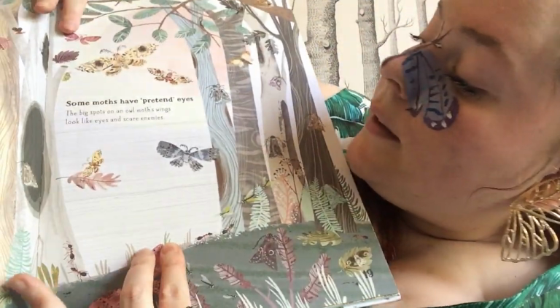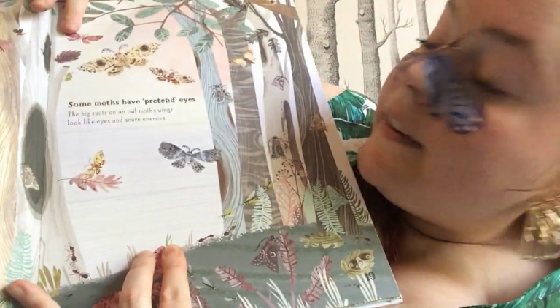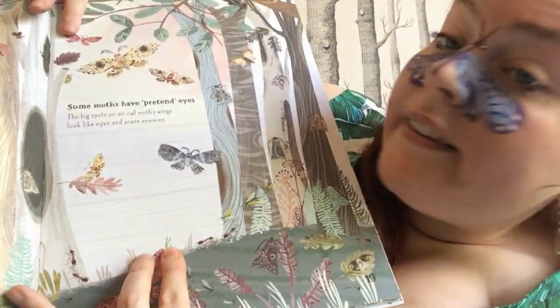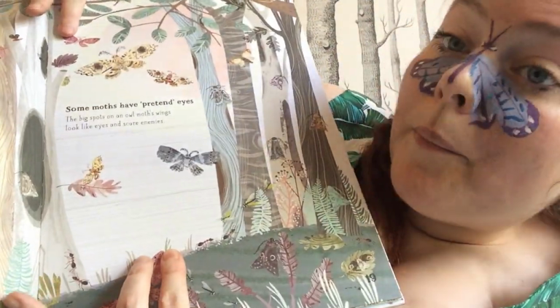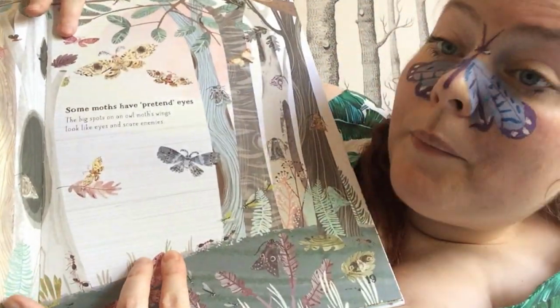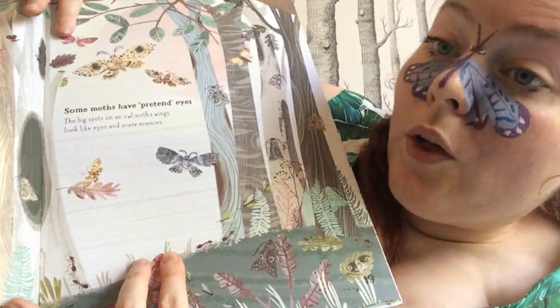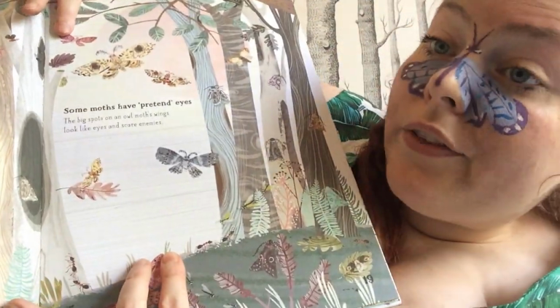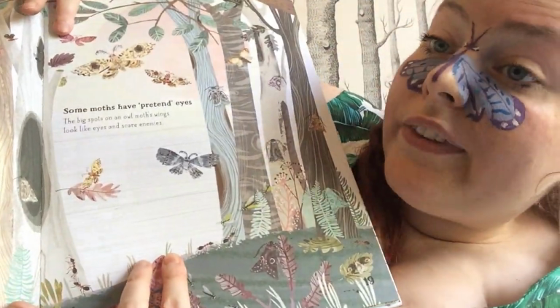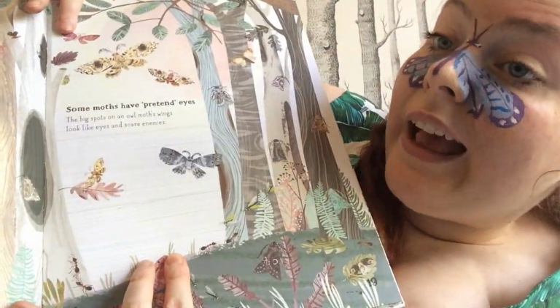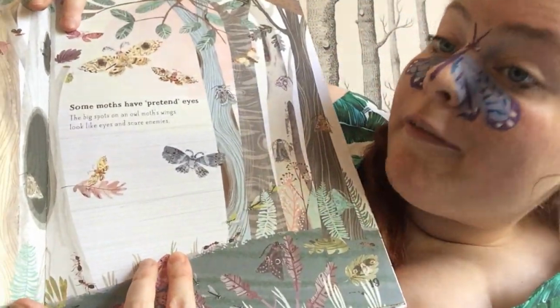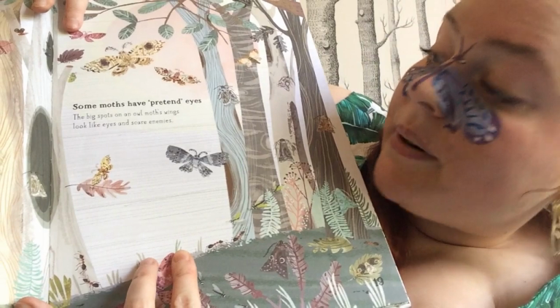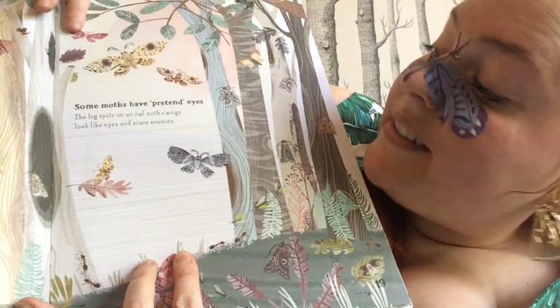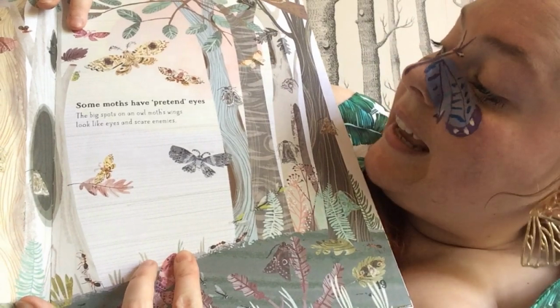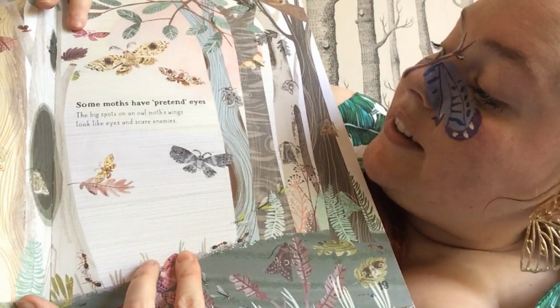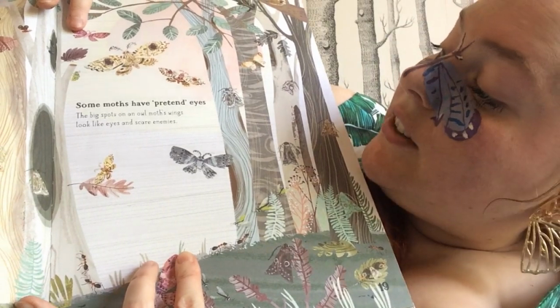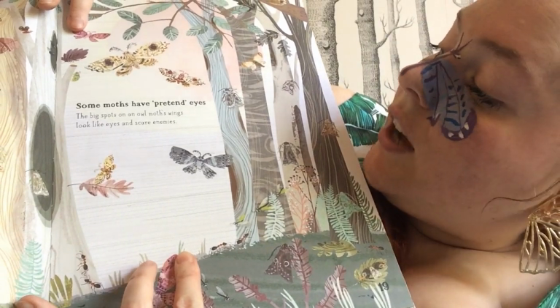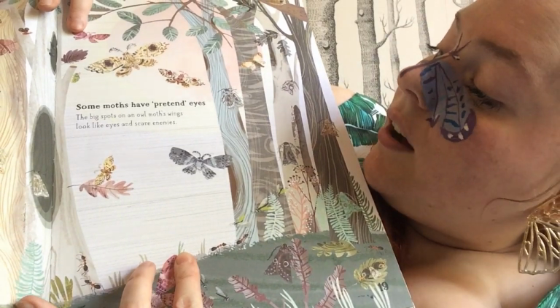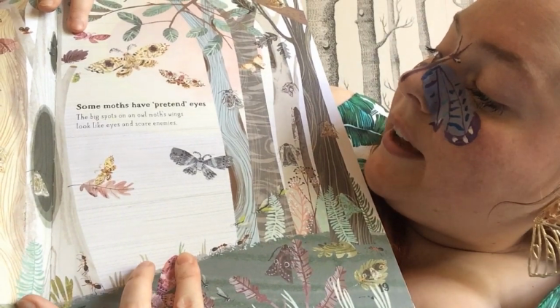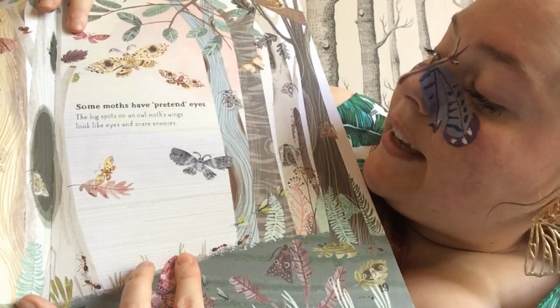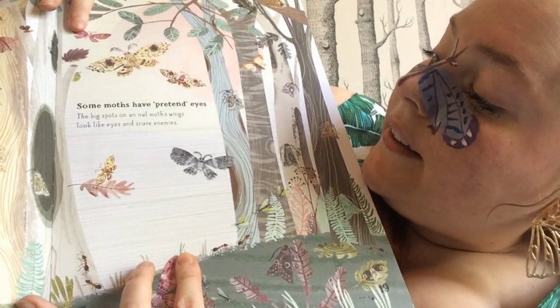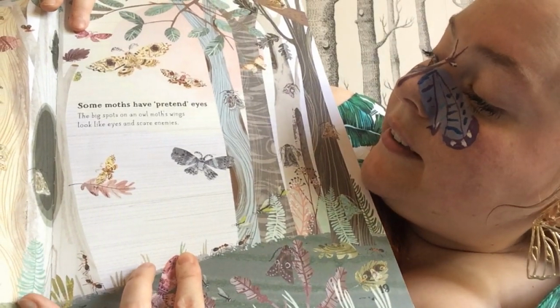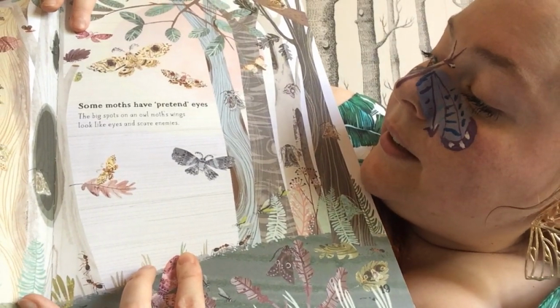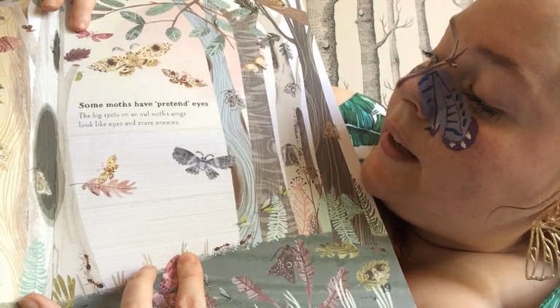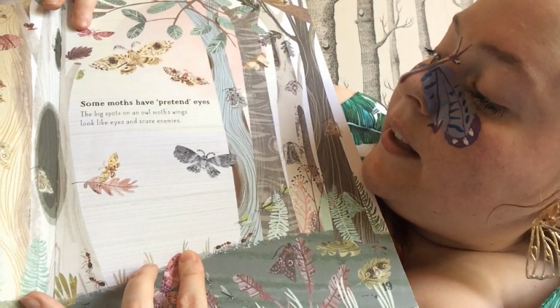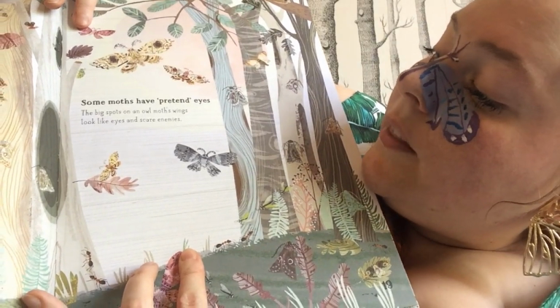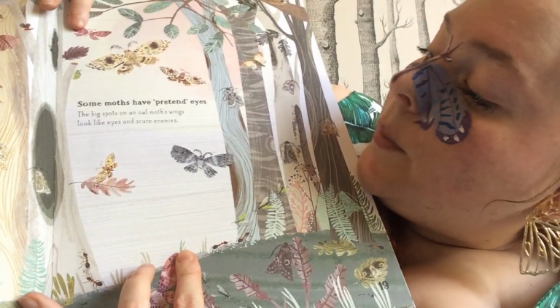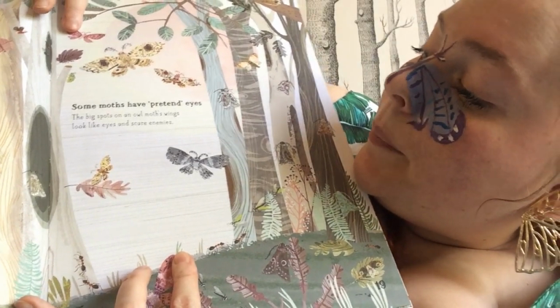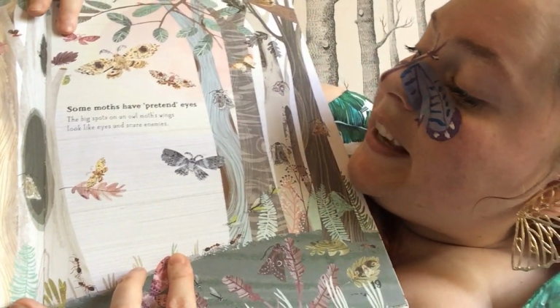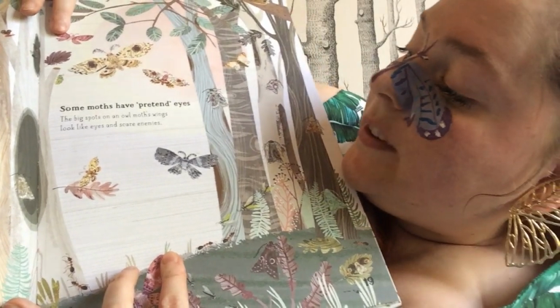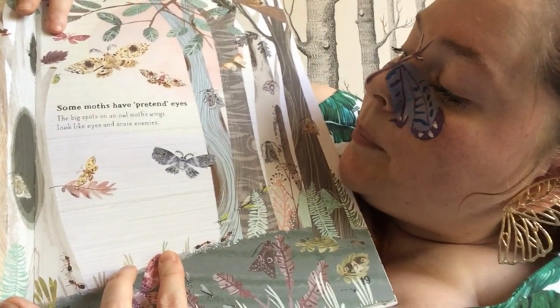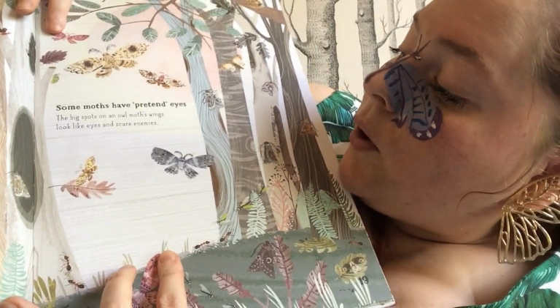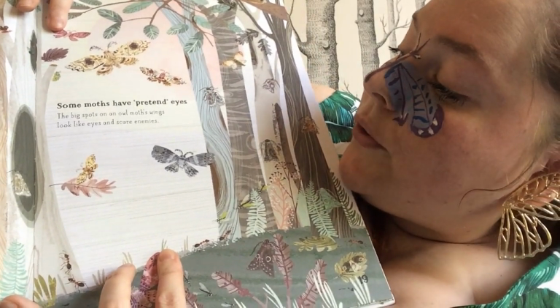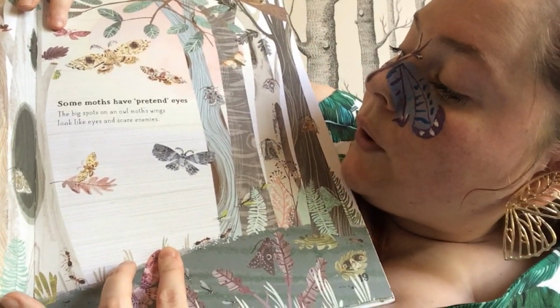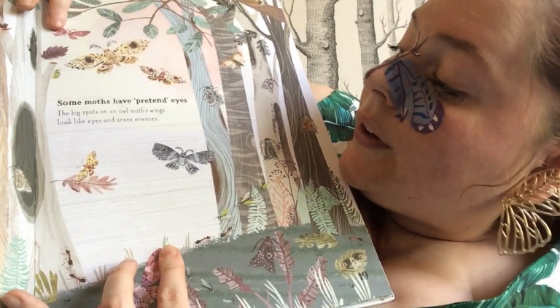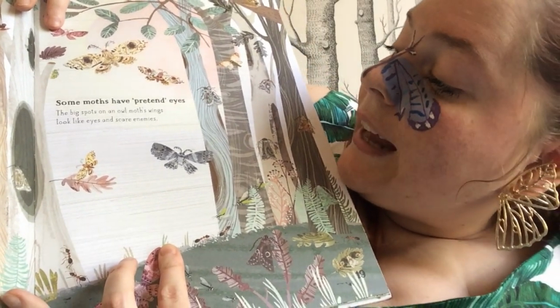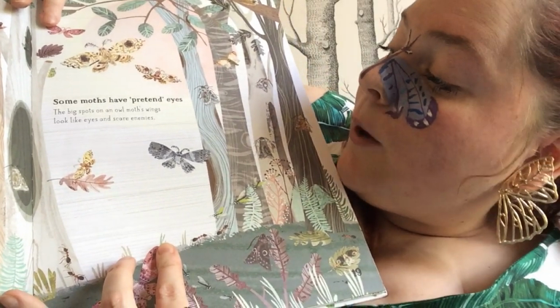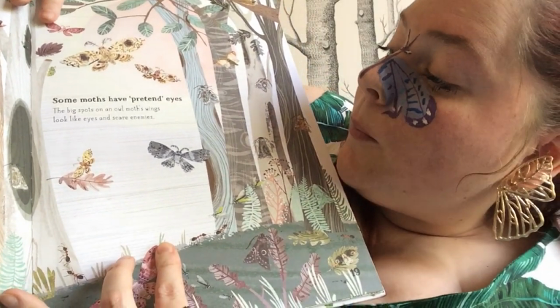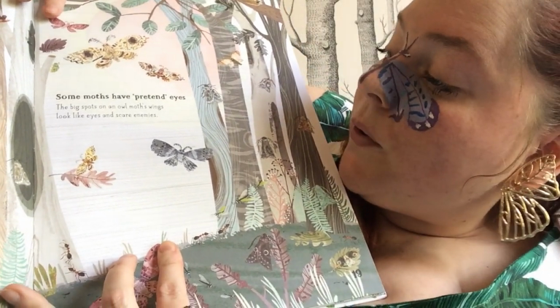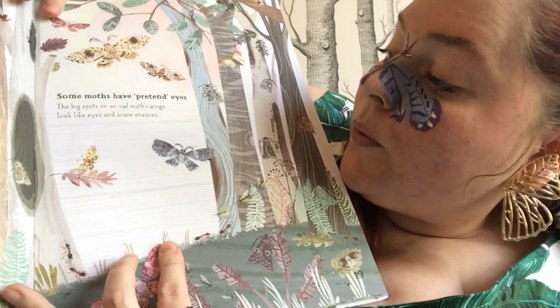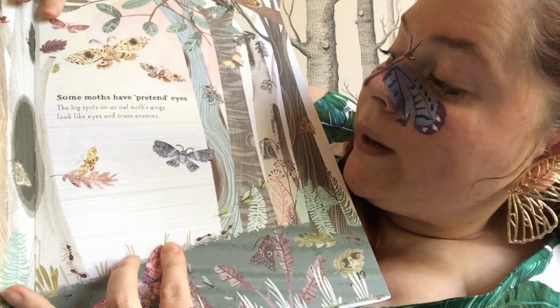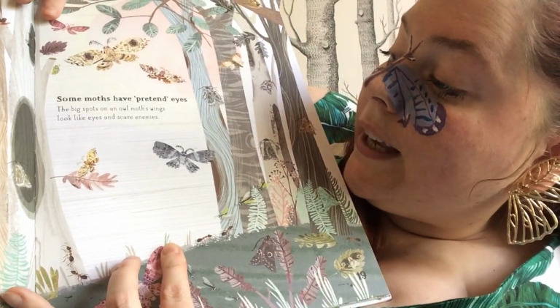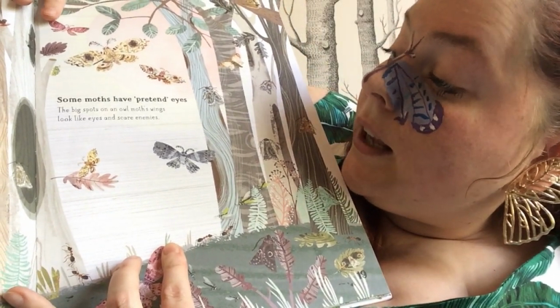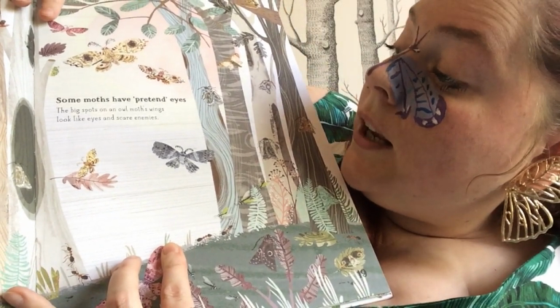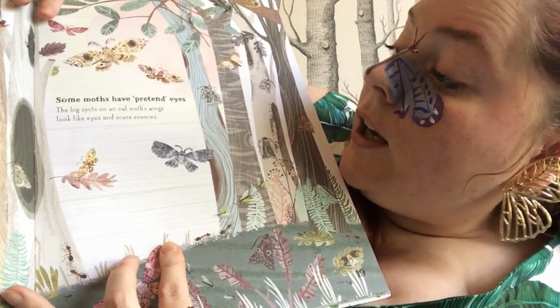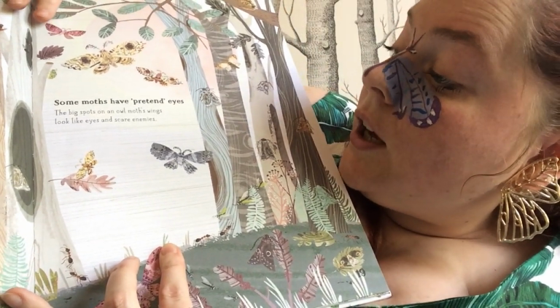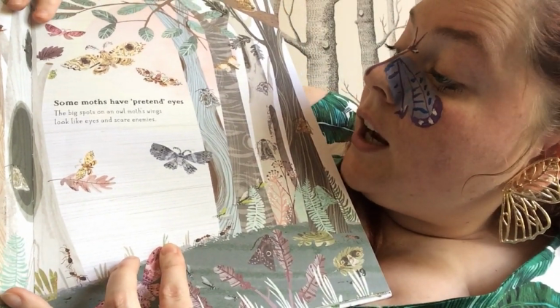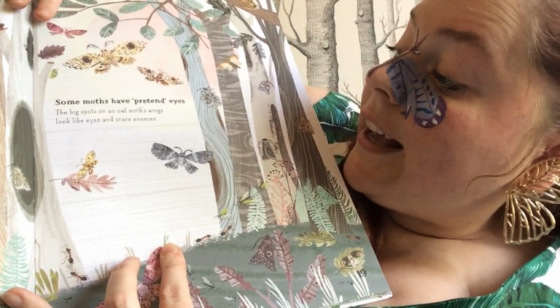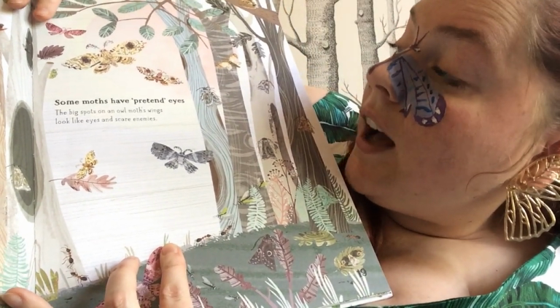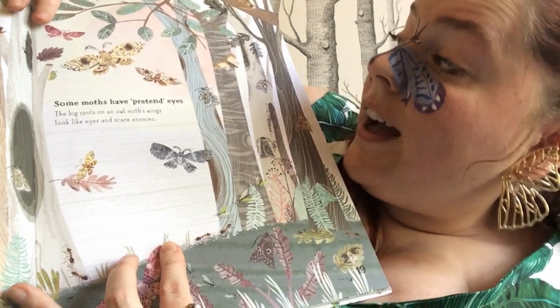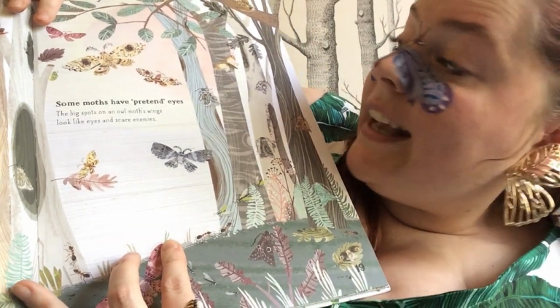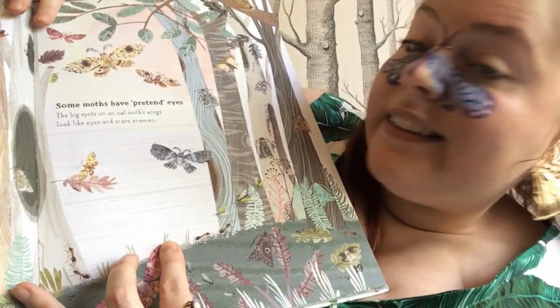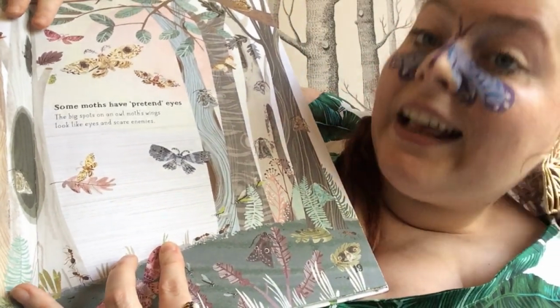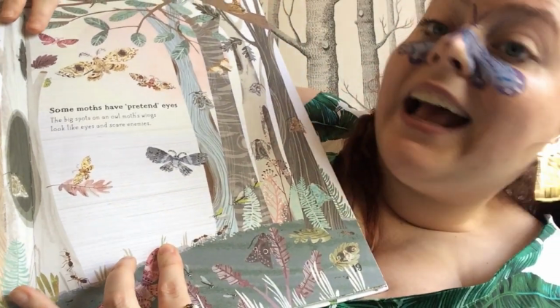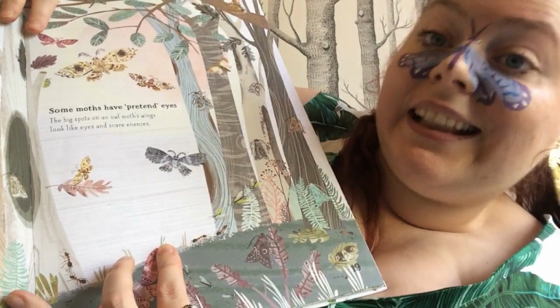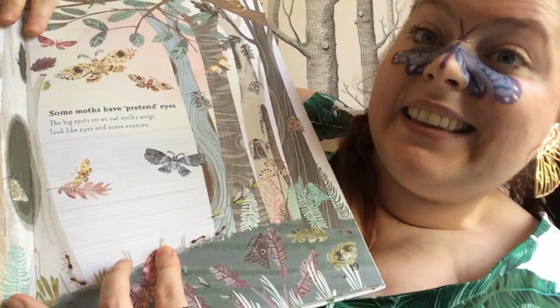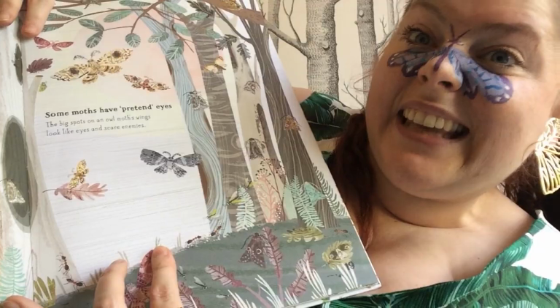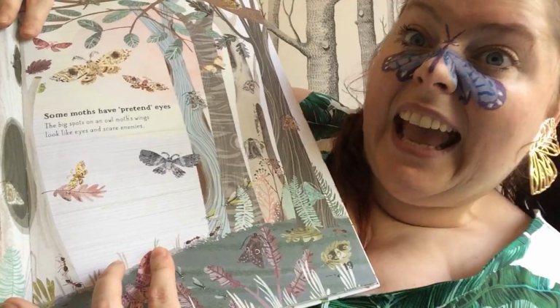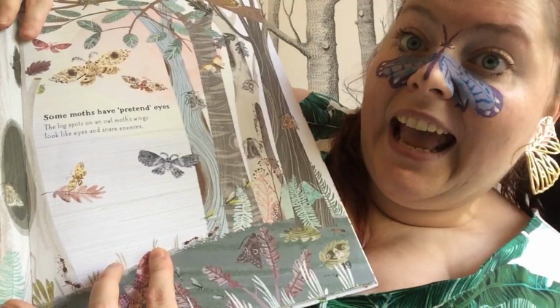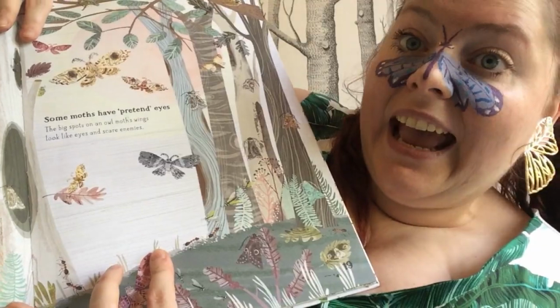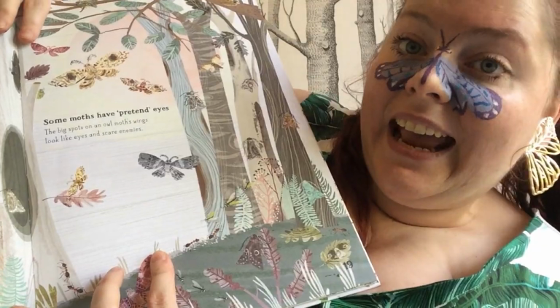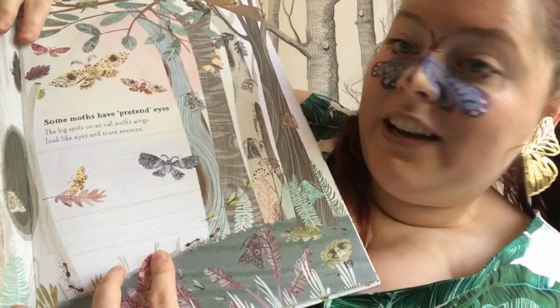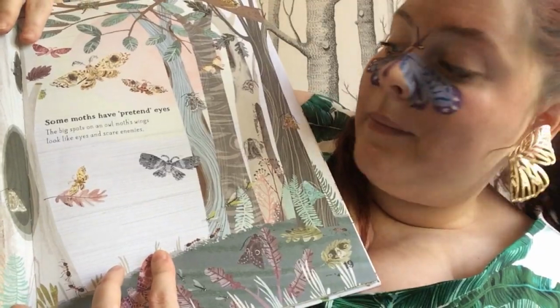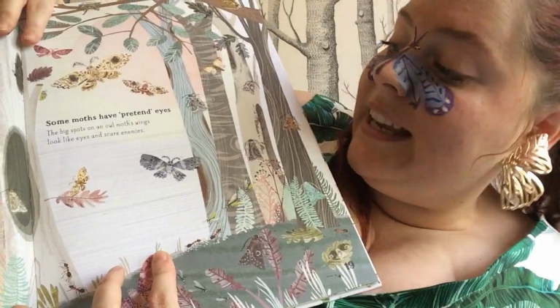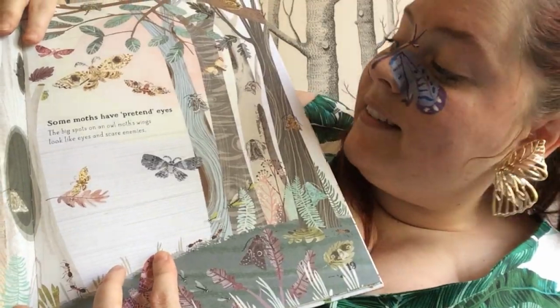Some moths have pretend eyes. The big spots on an owl moth's wing look like eyes and scare enemies.